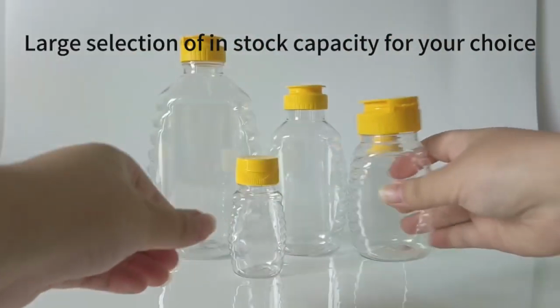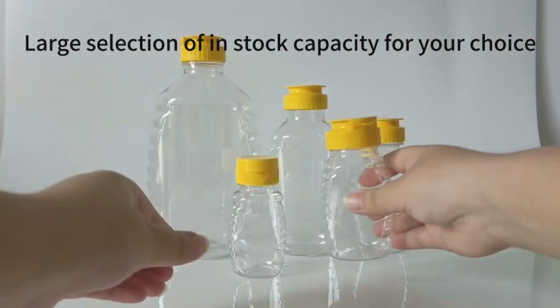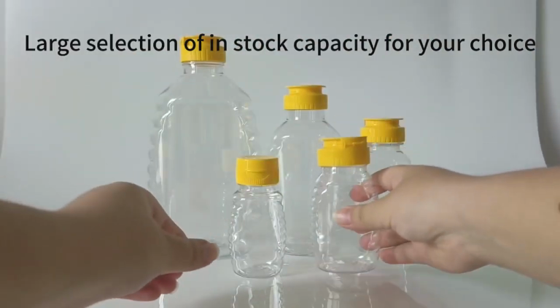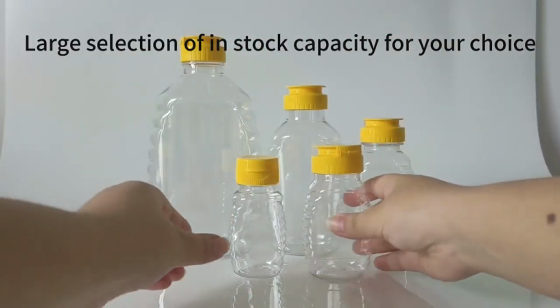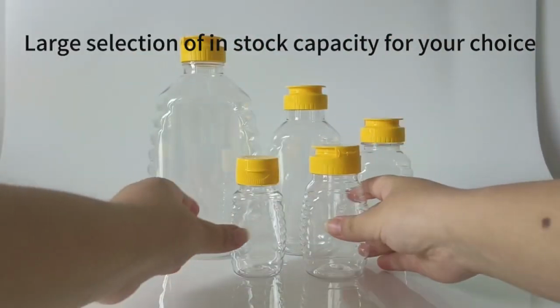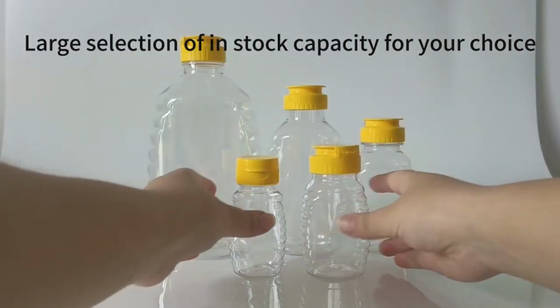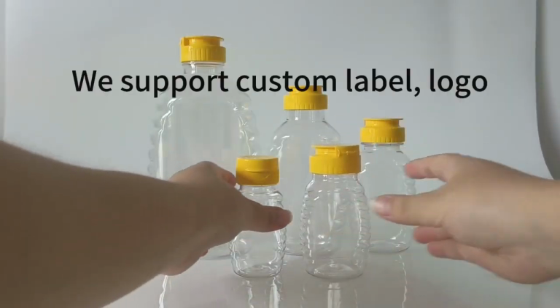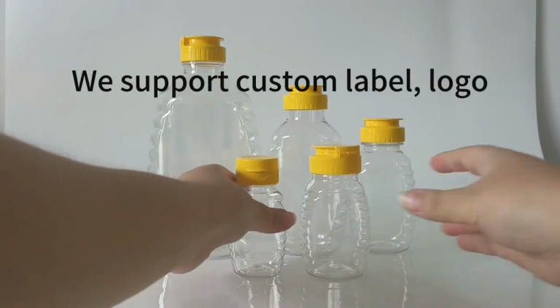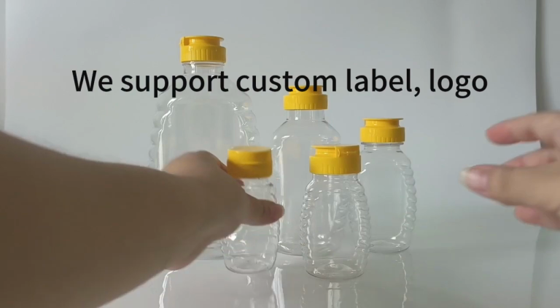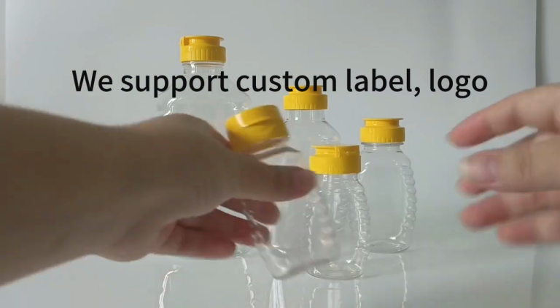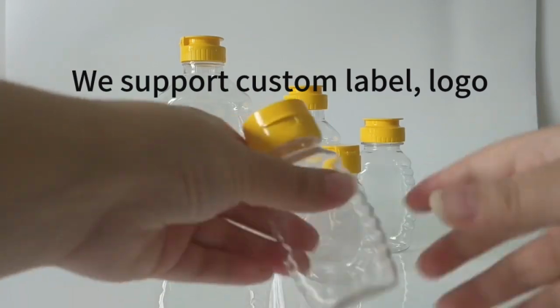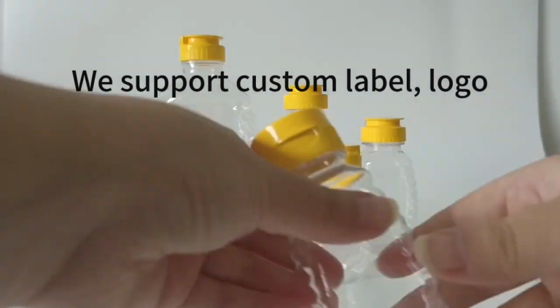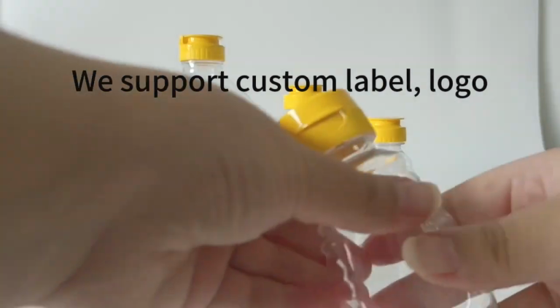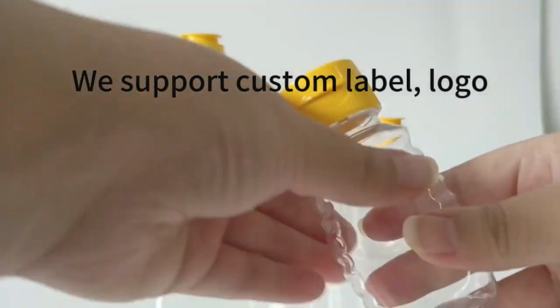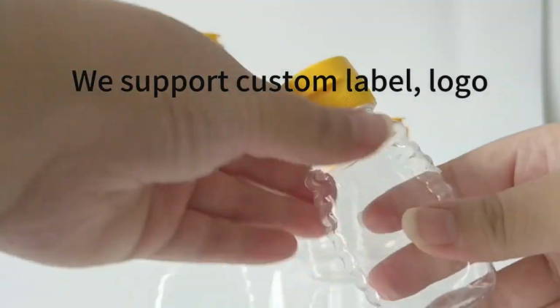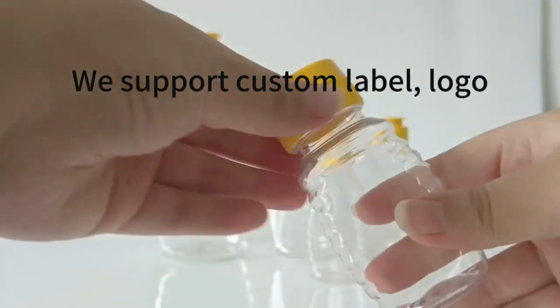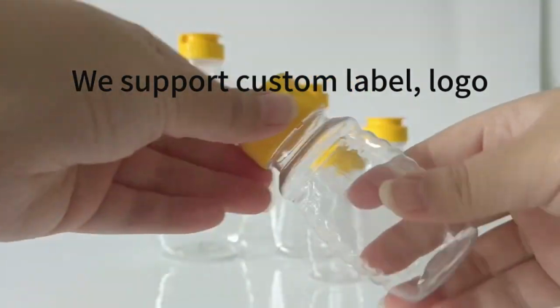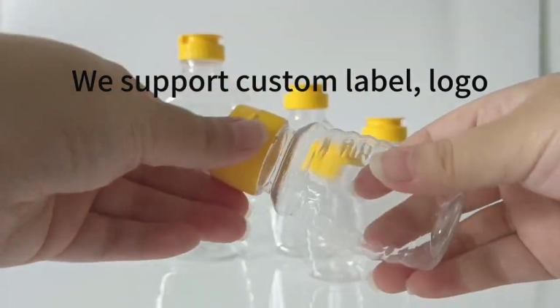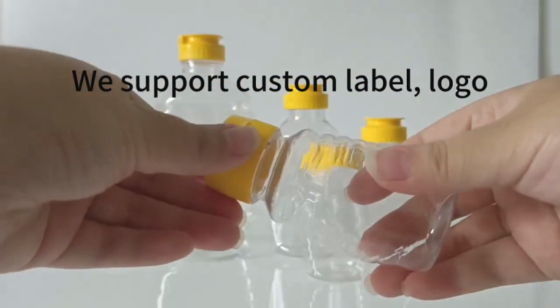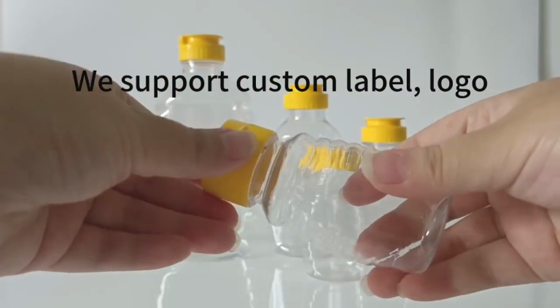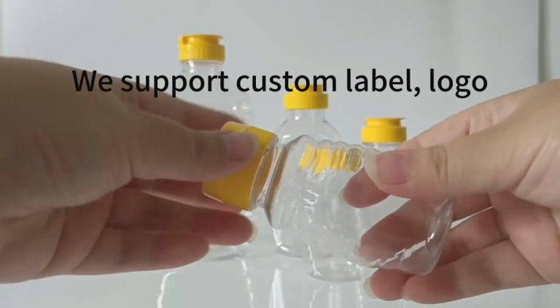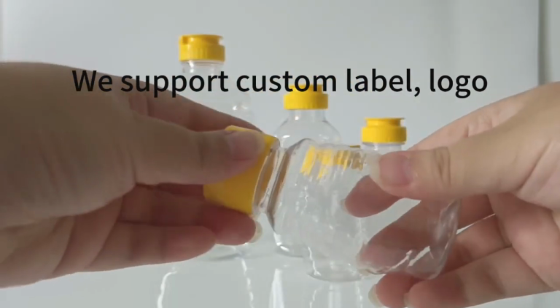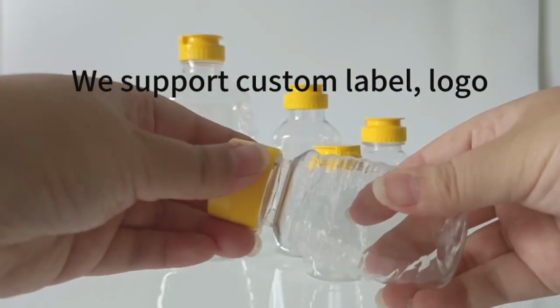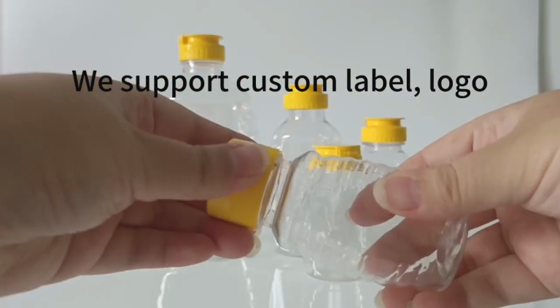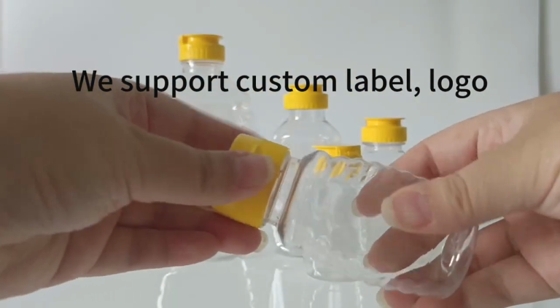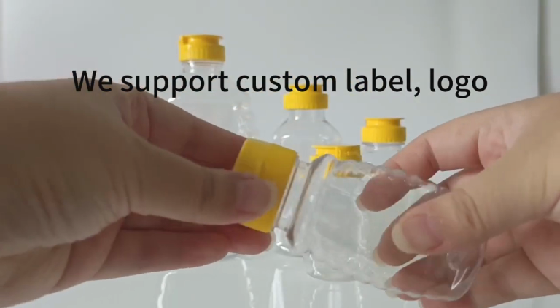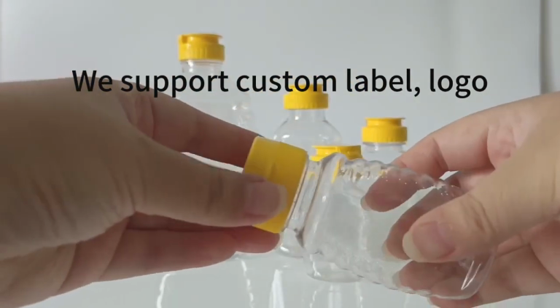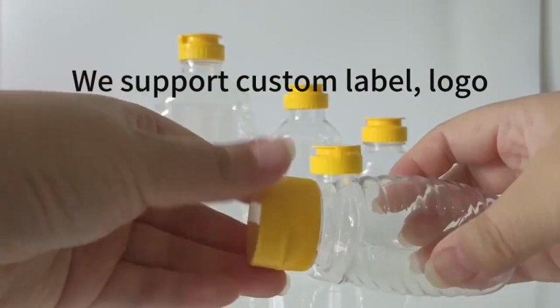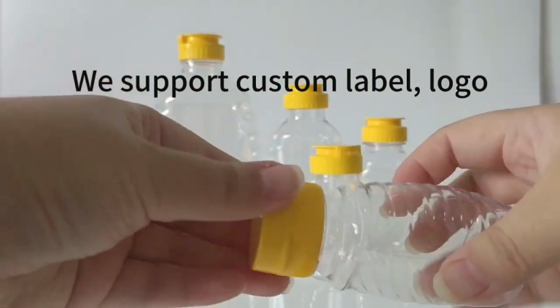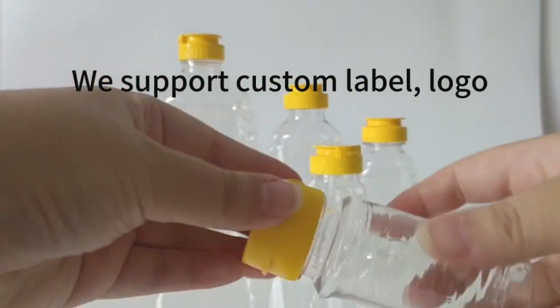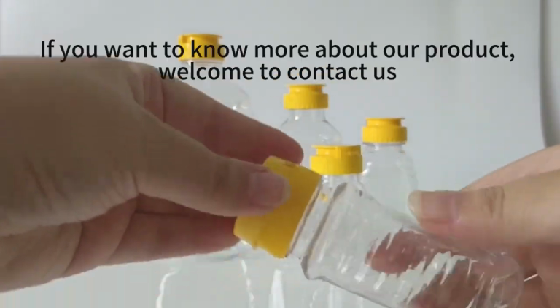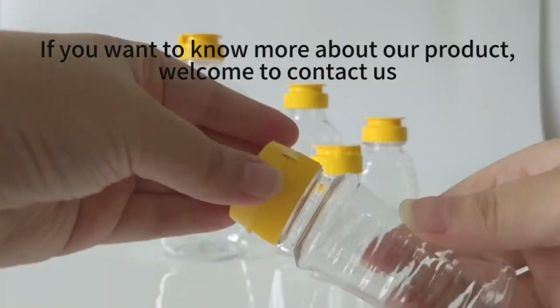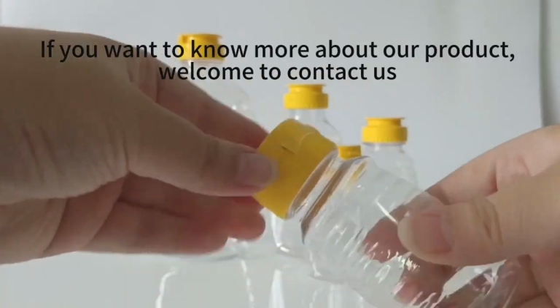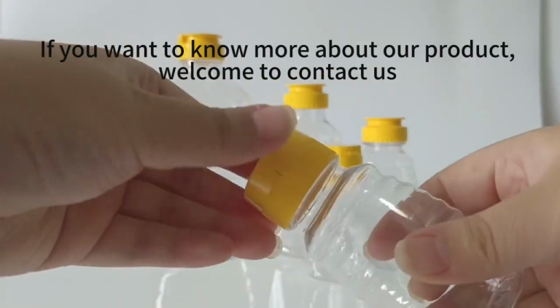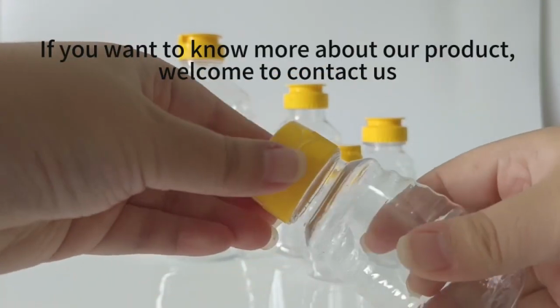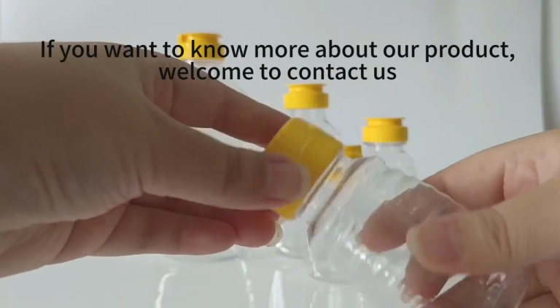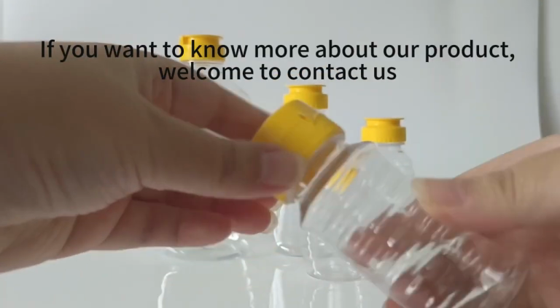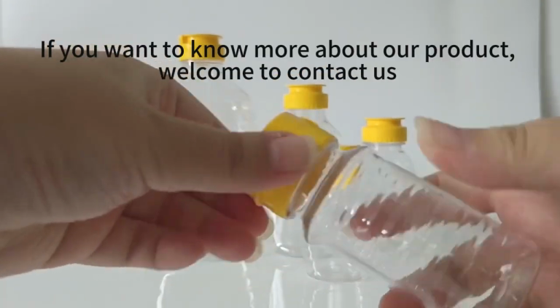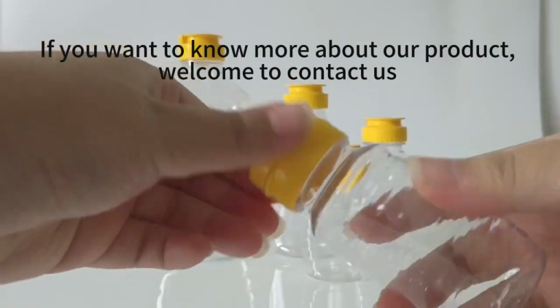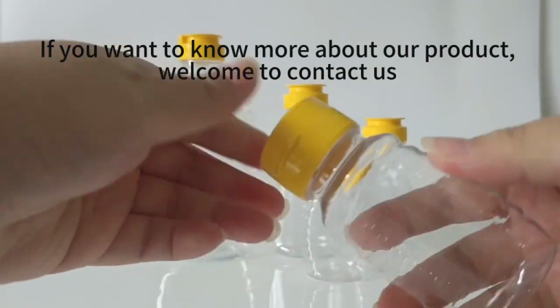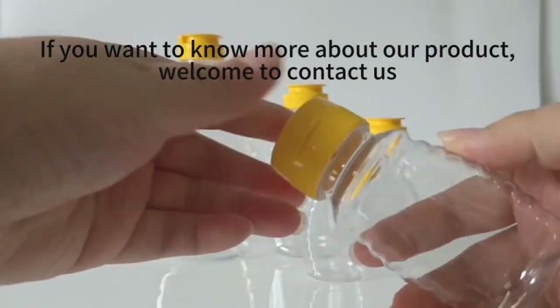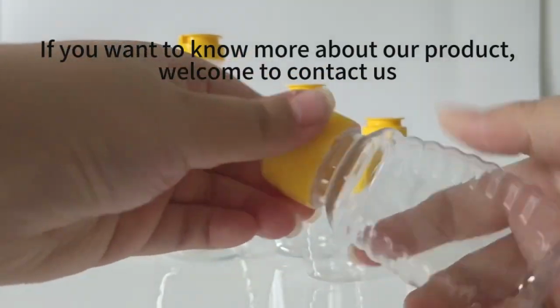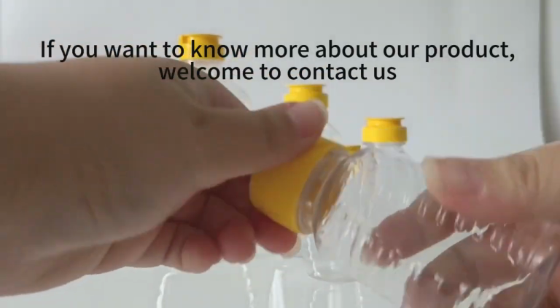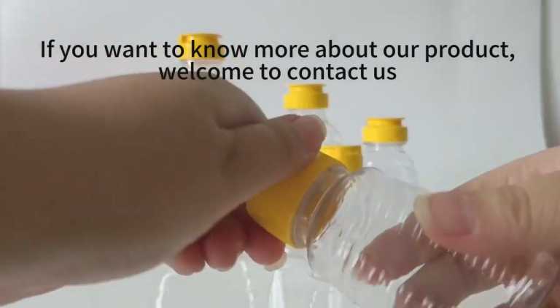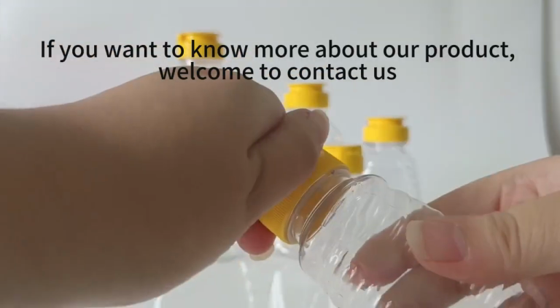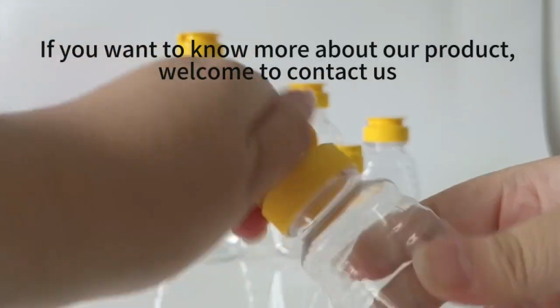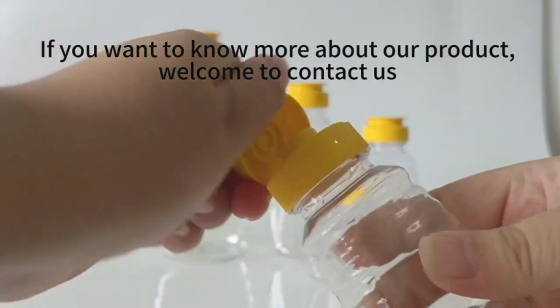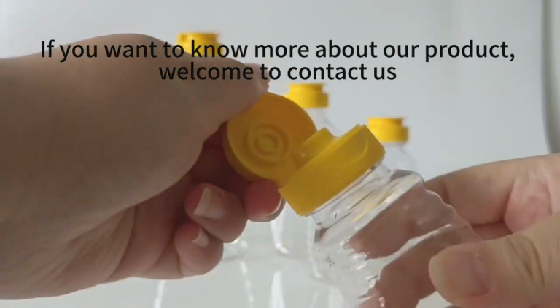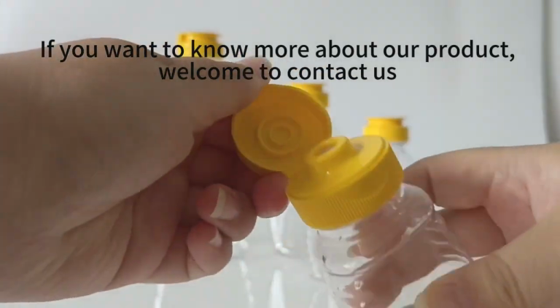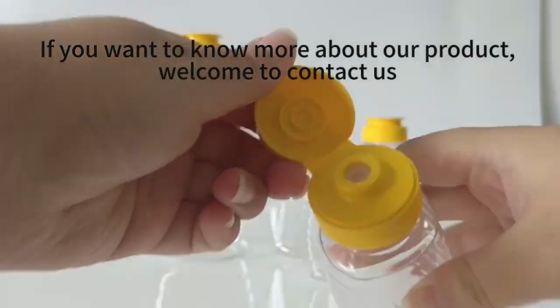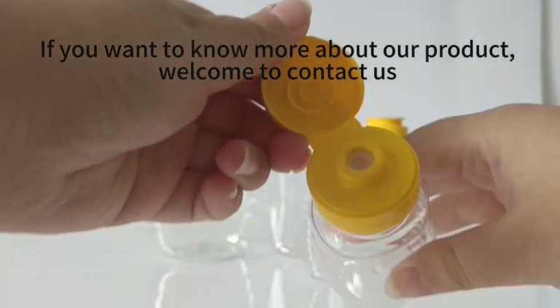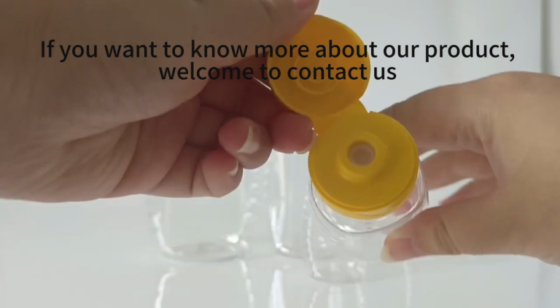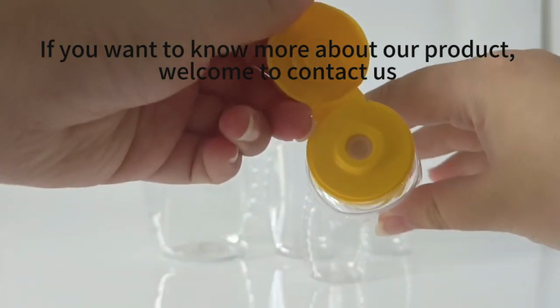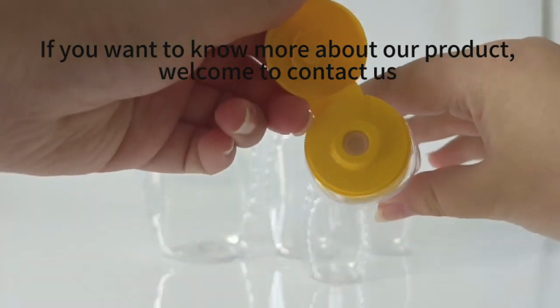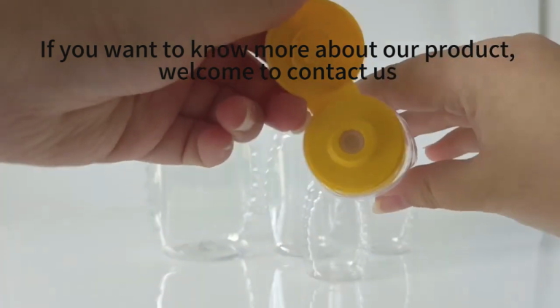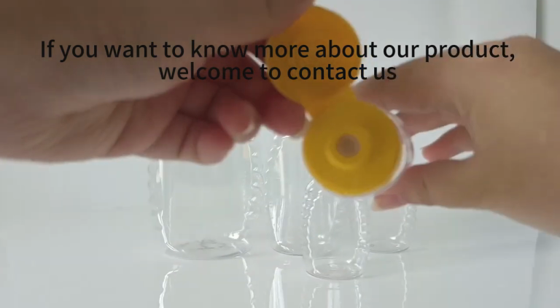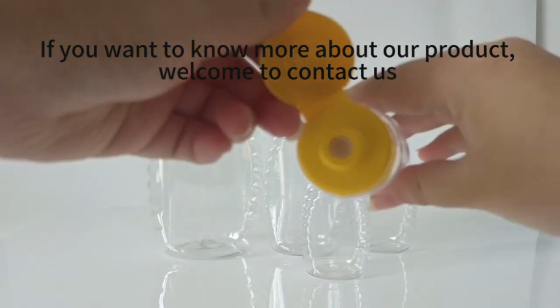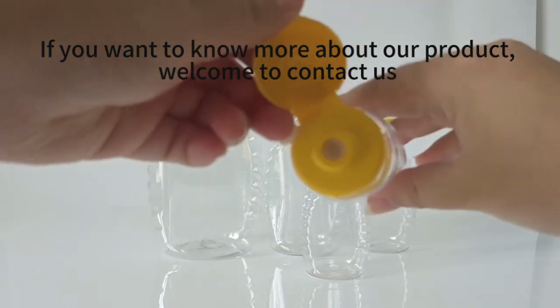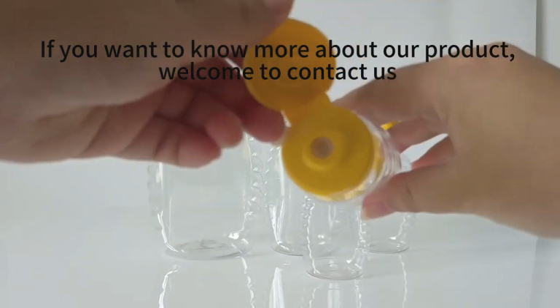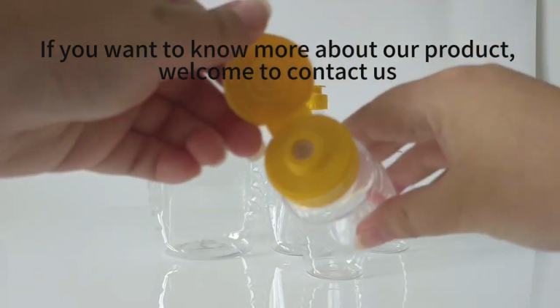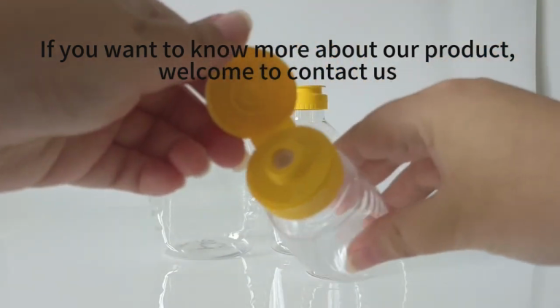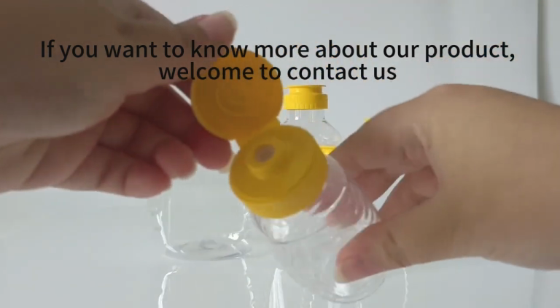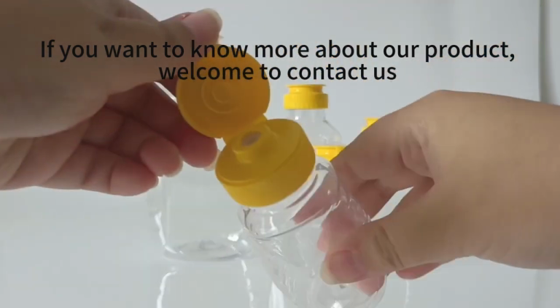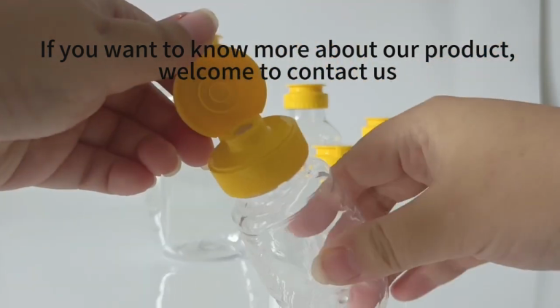We support custom label logo. If you want to know more about our product, welcome to contact us.